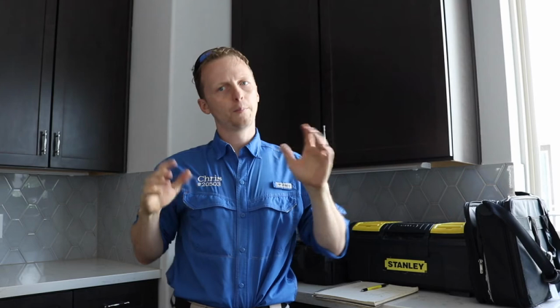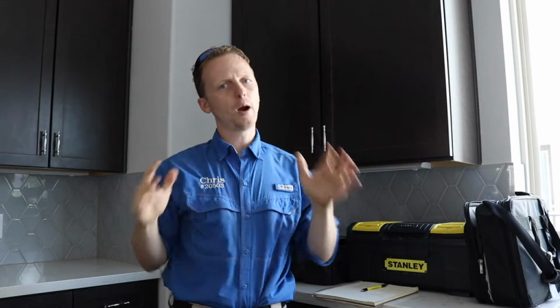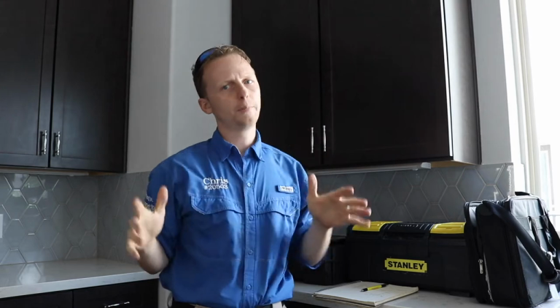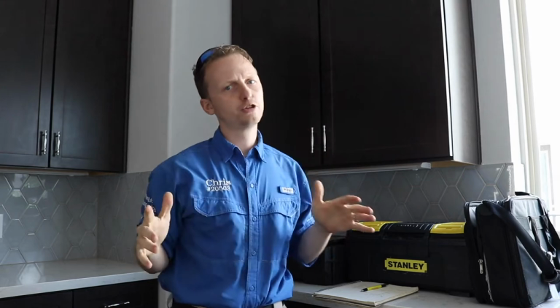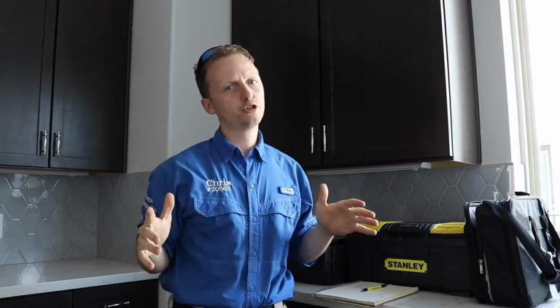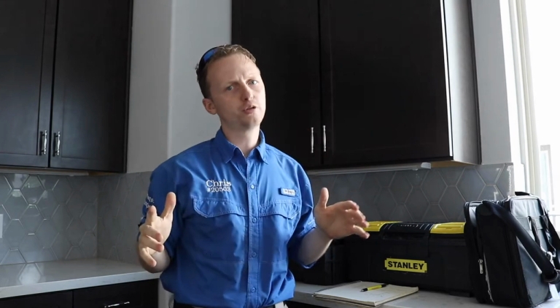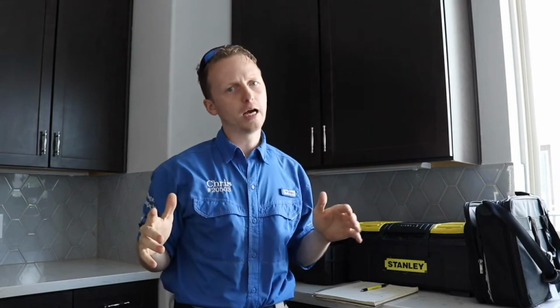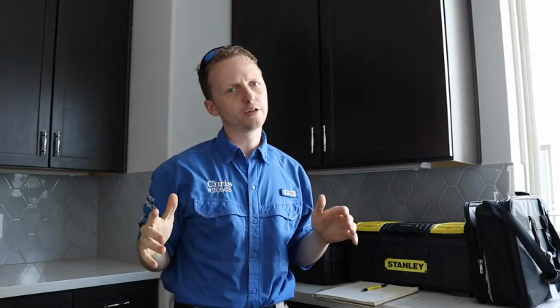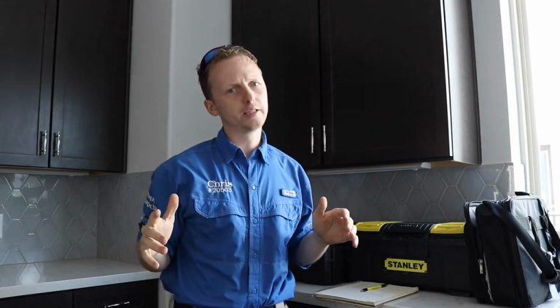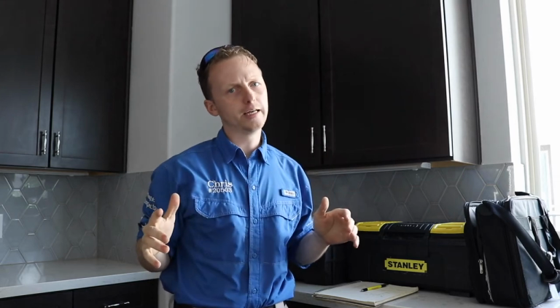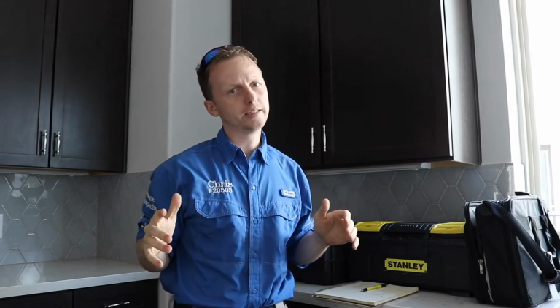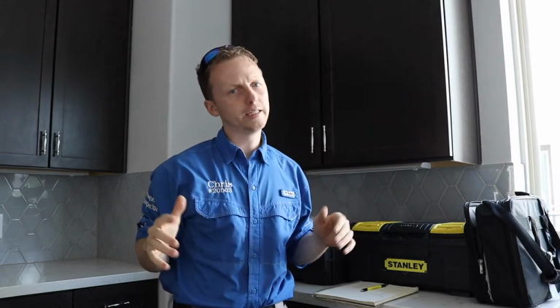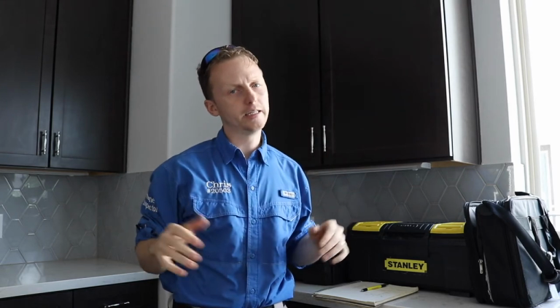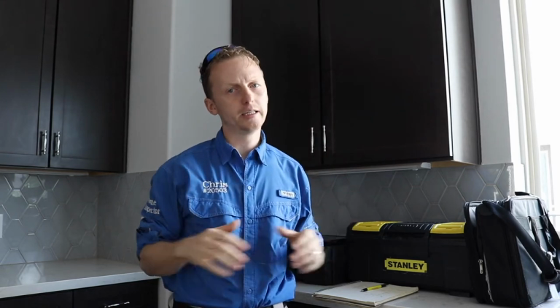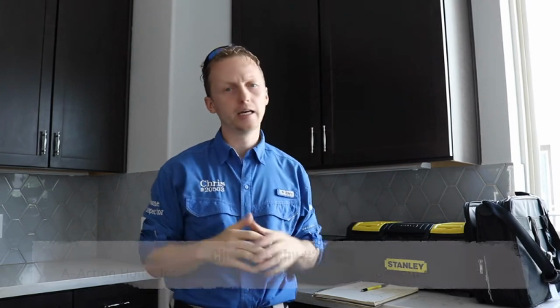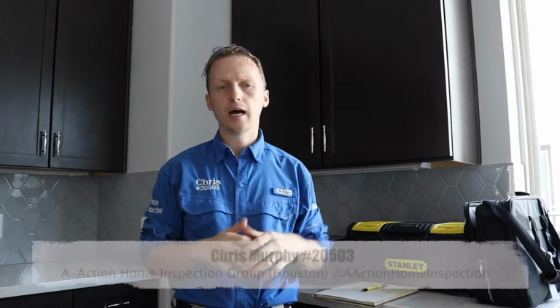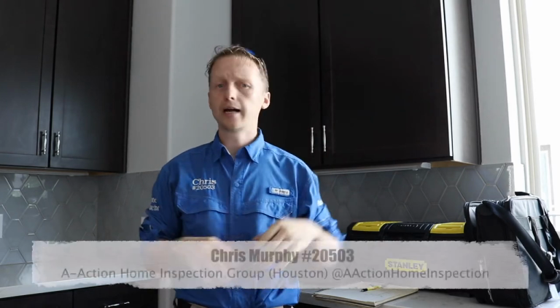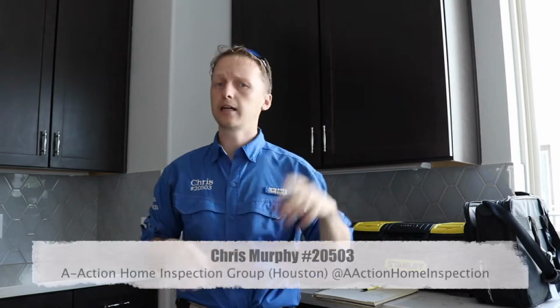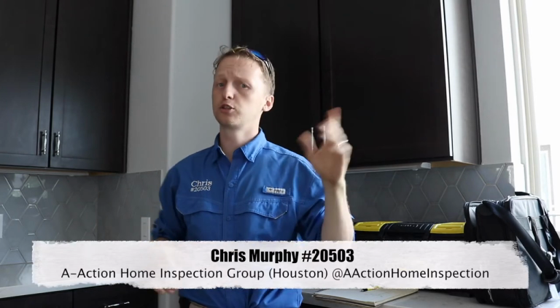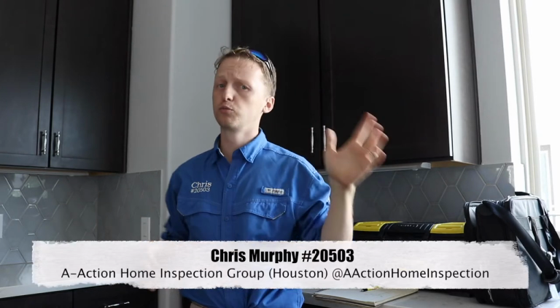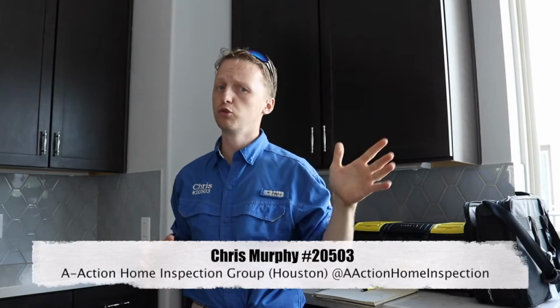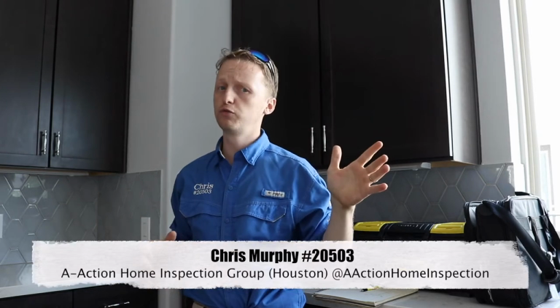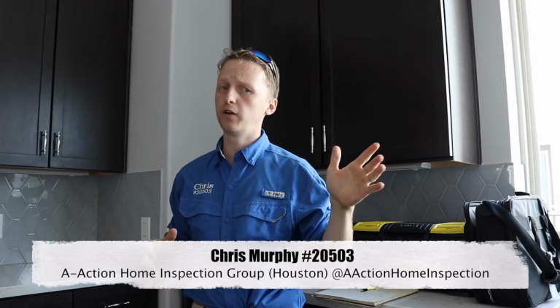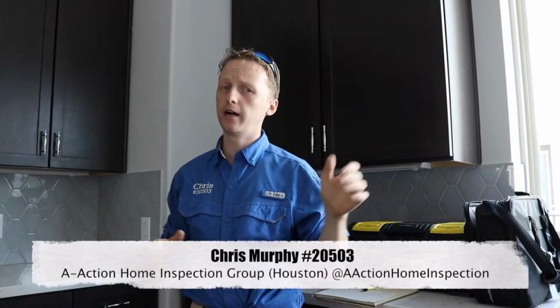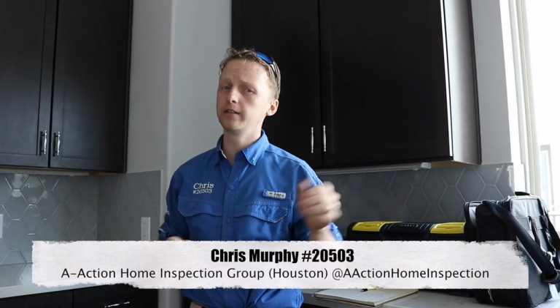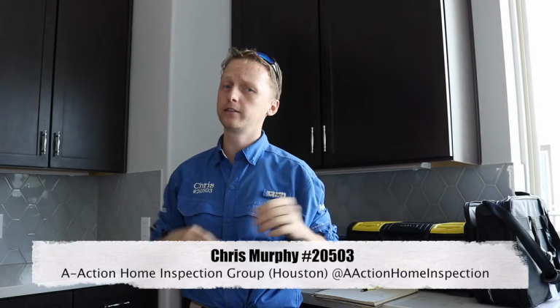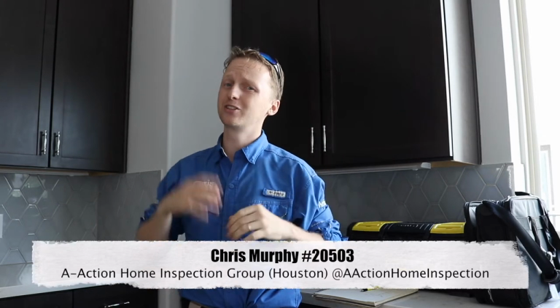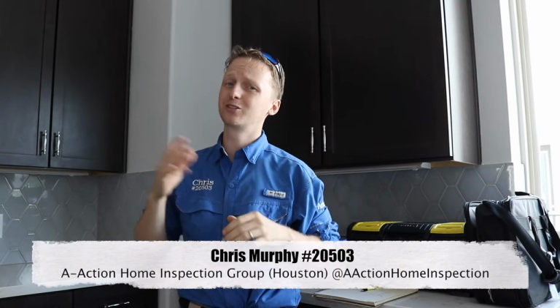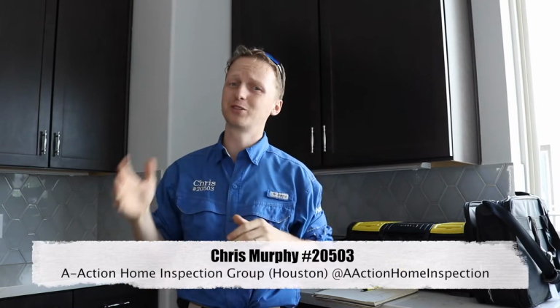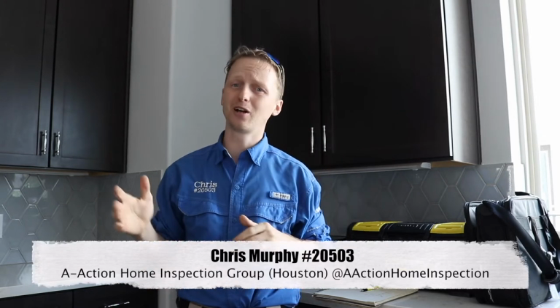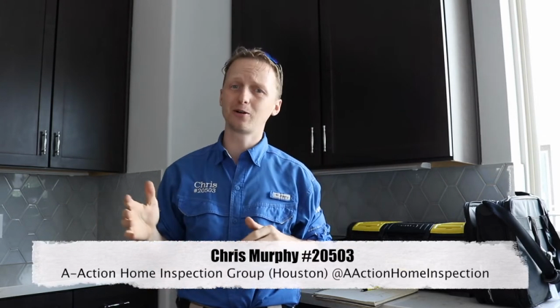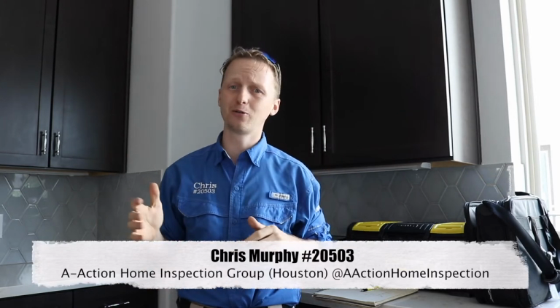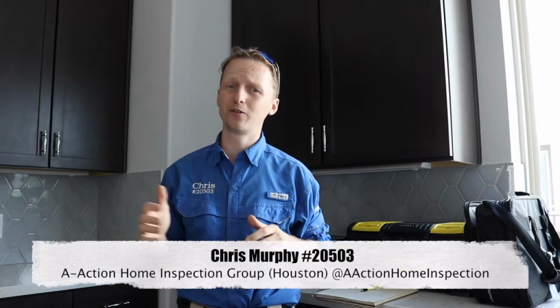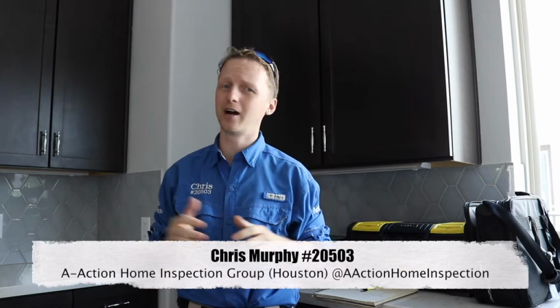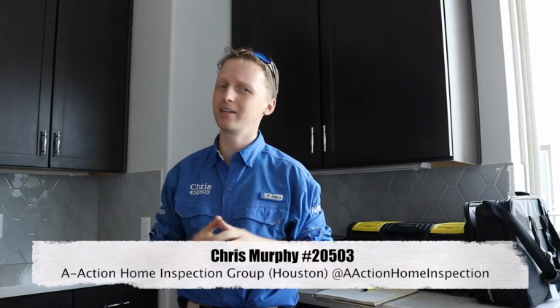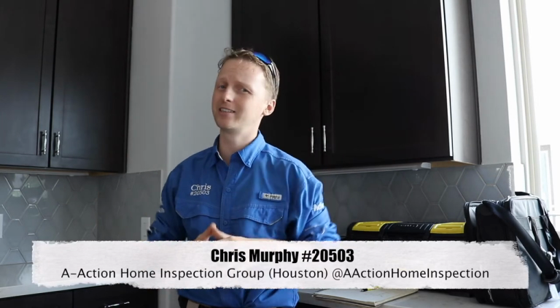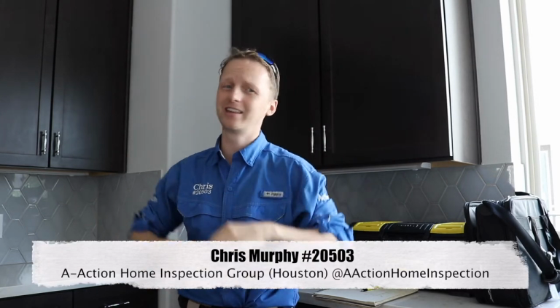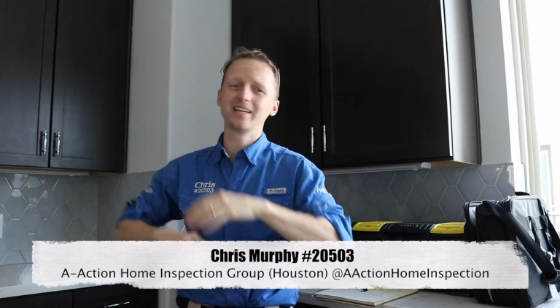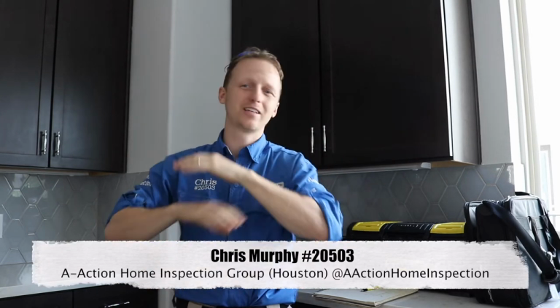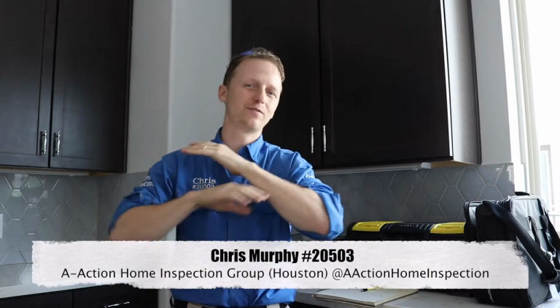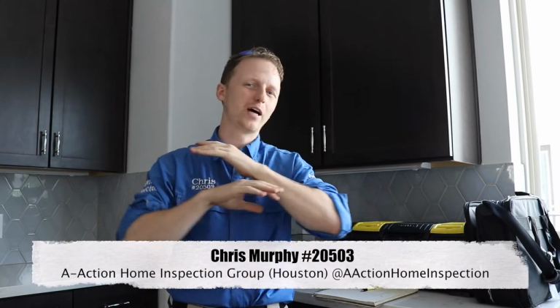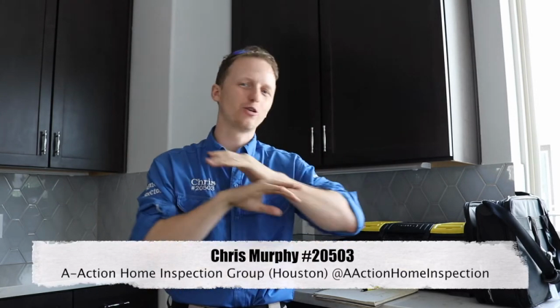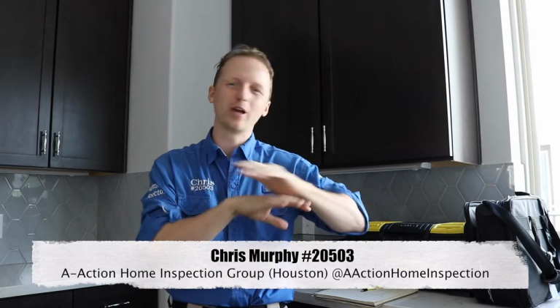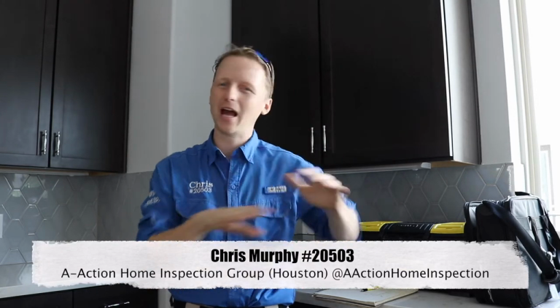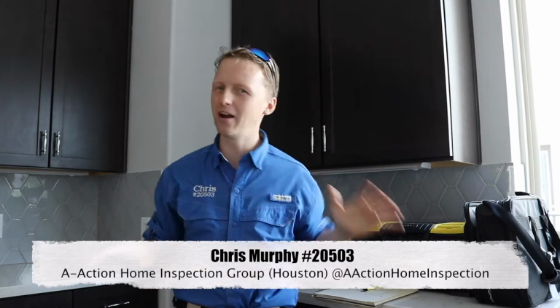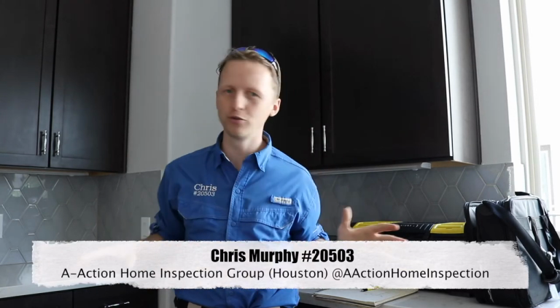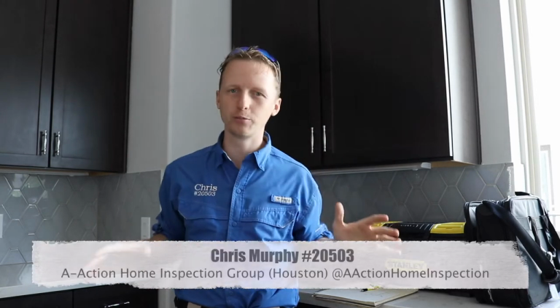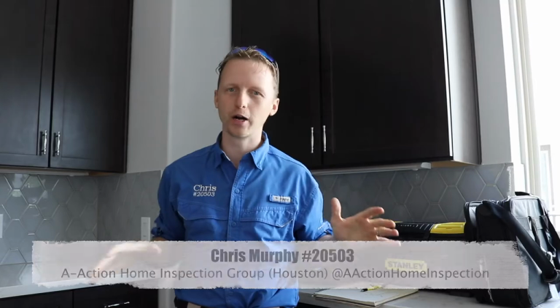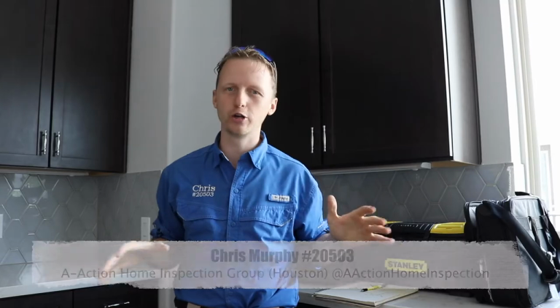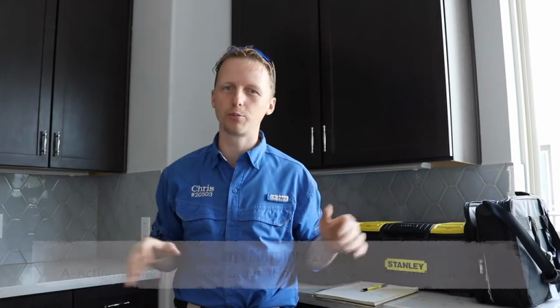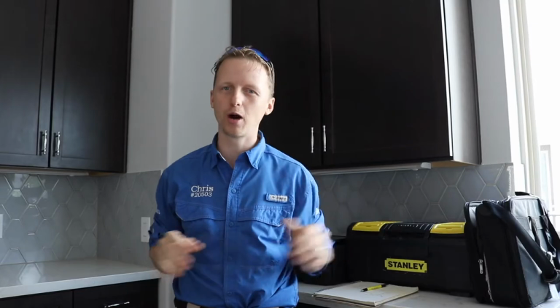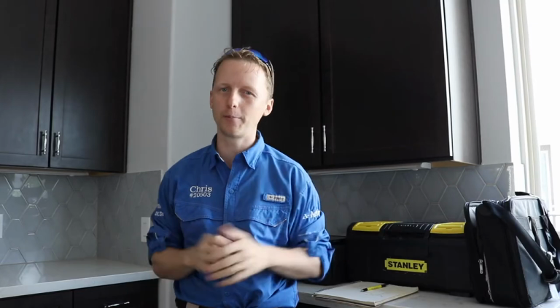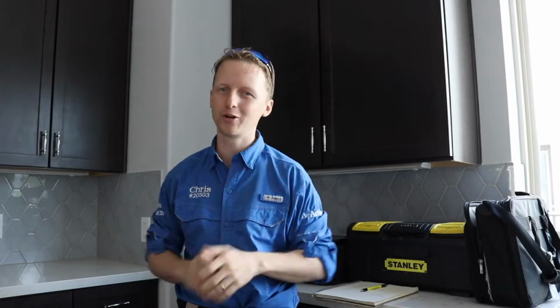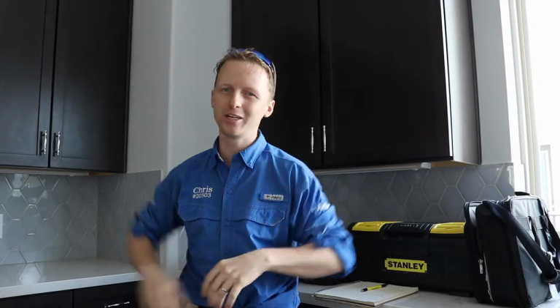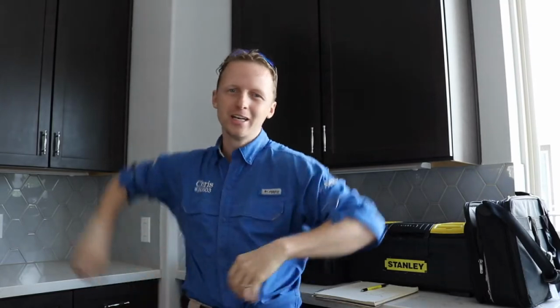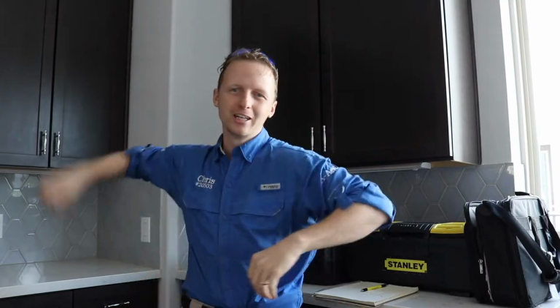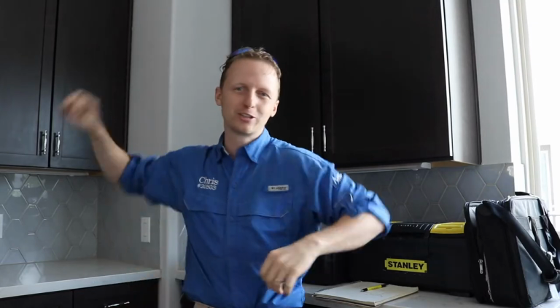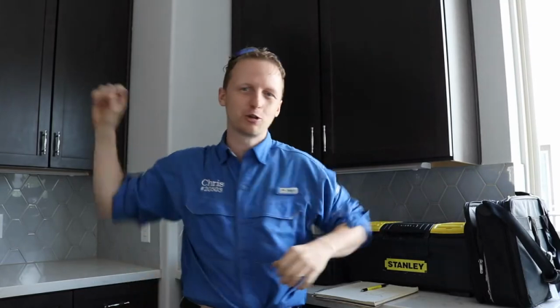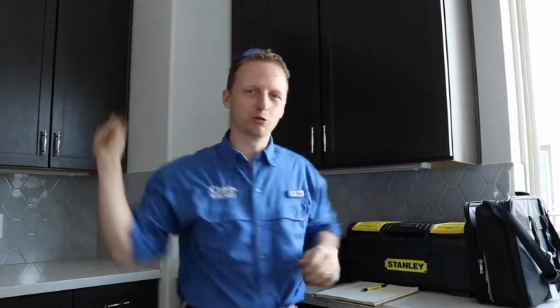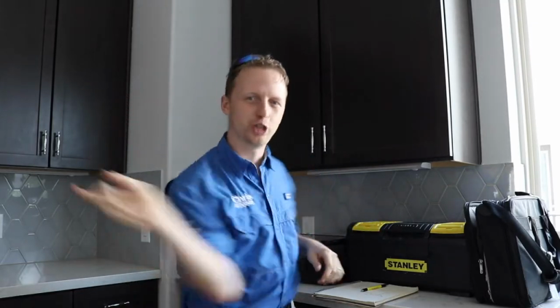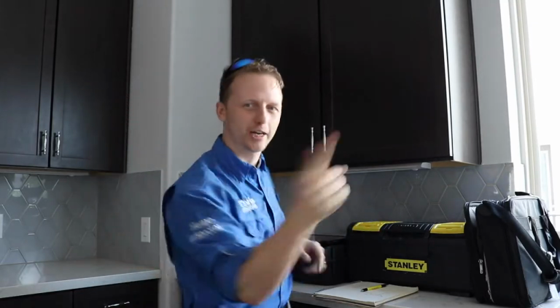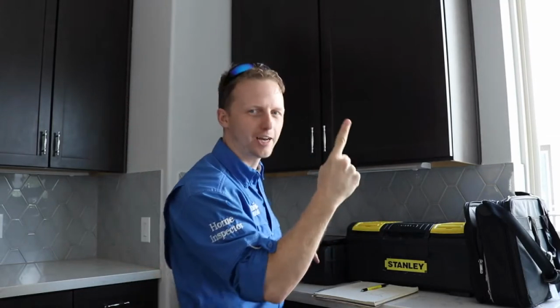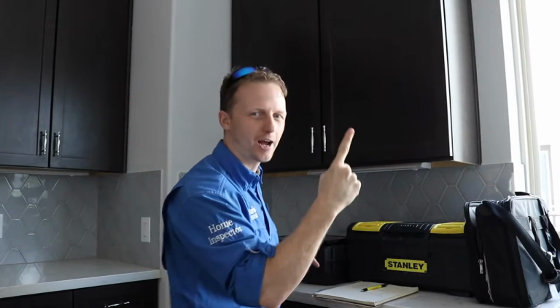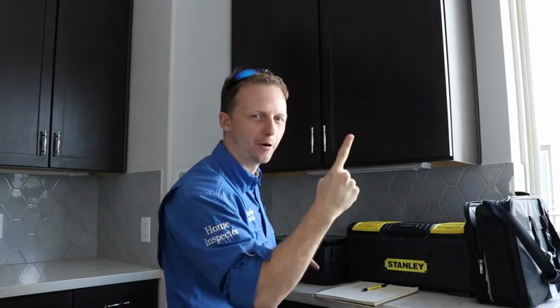This property is 2018. I got some roof finds, some stucco finds, and things I find on every brand new property. Let's go check it out.